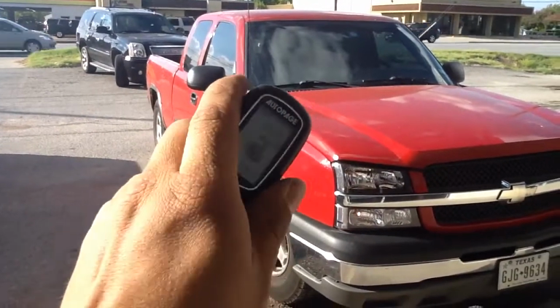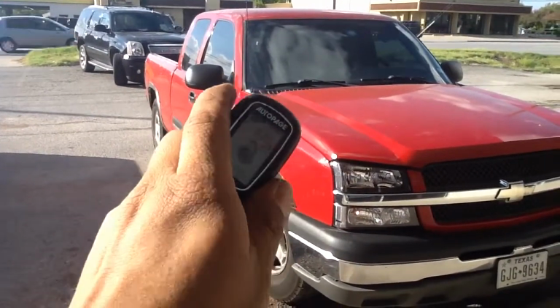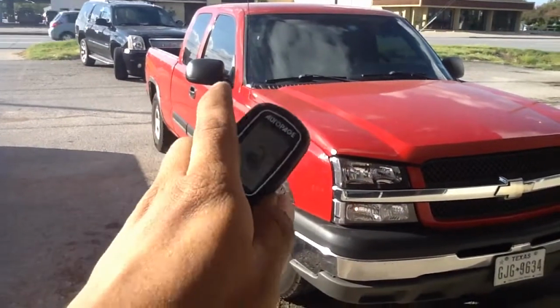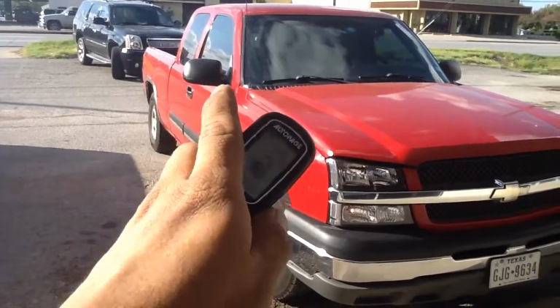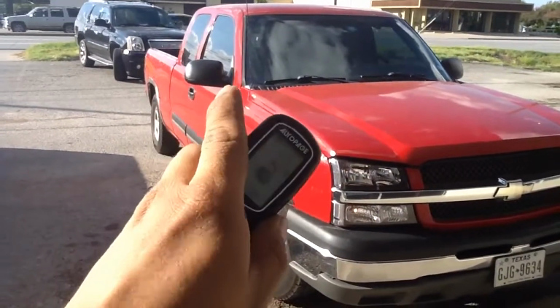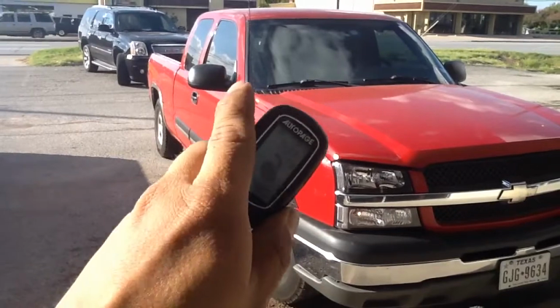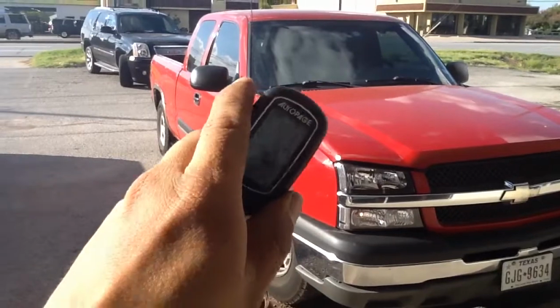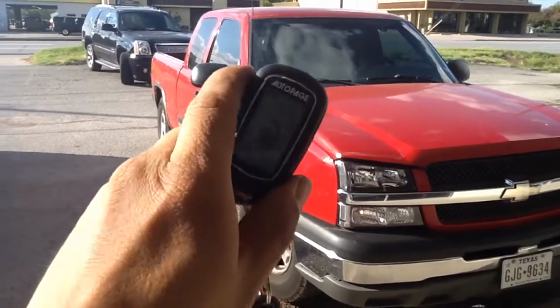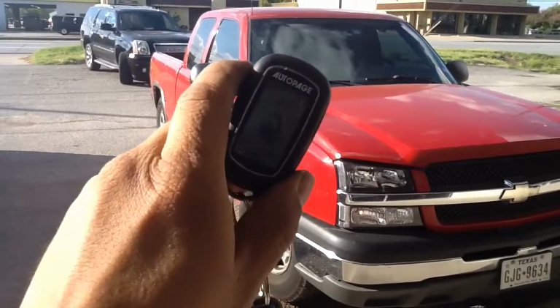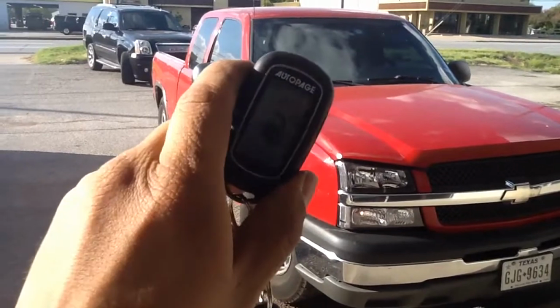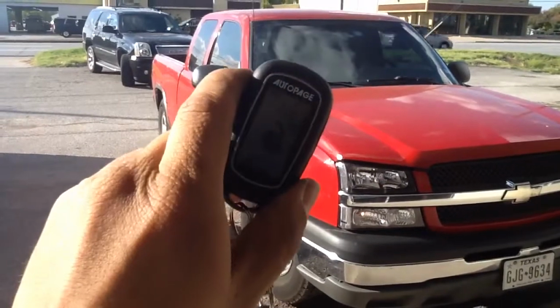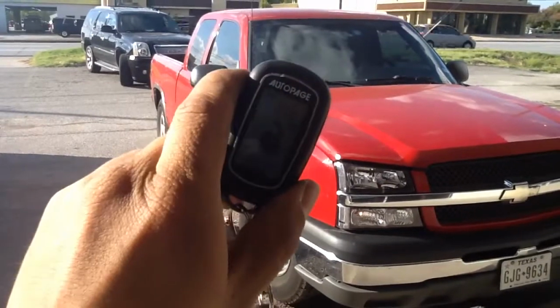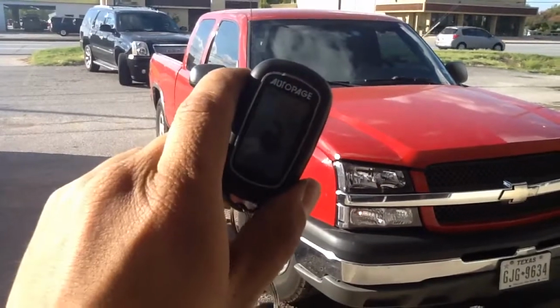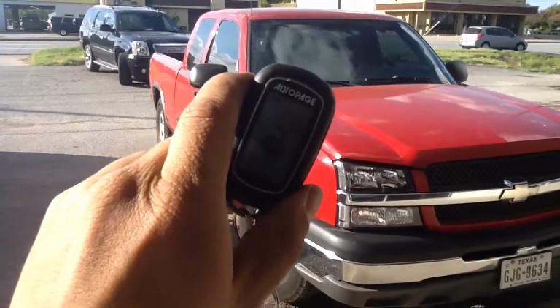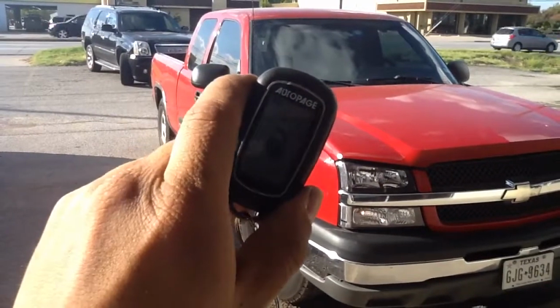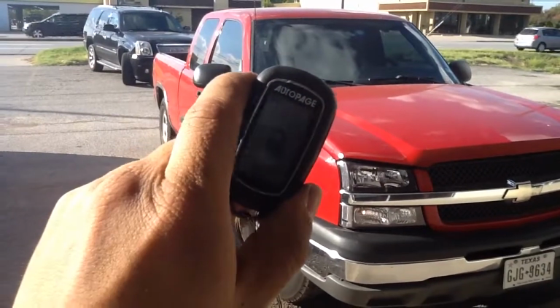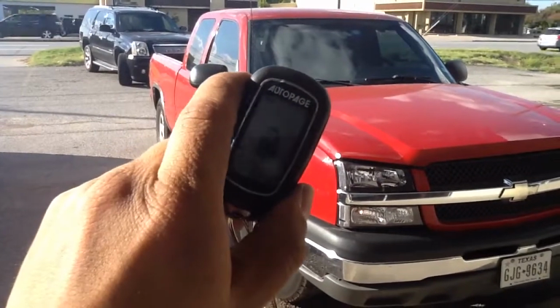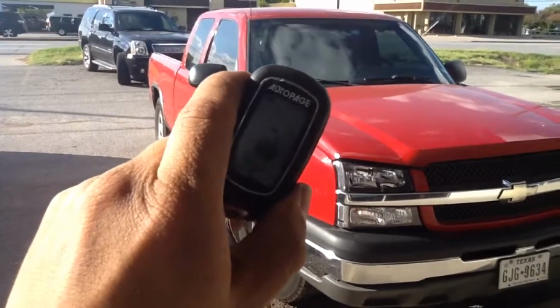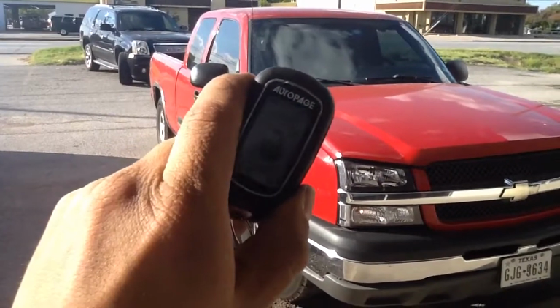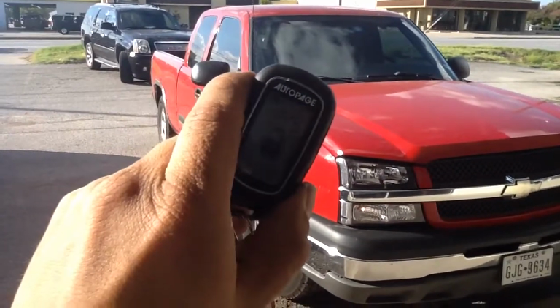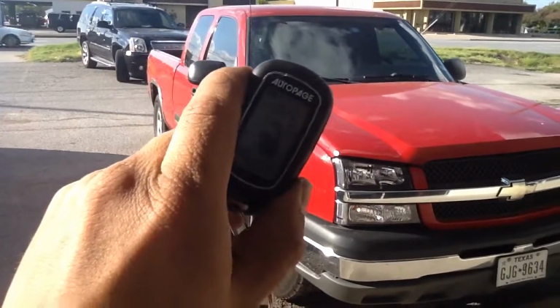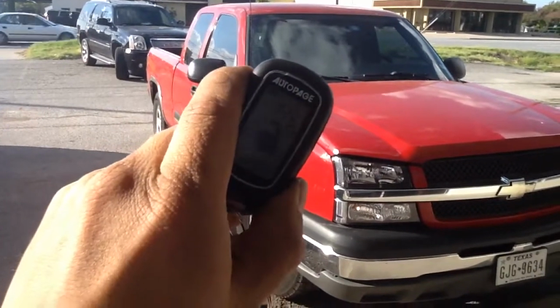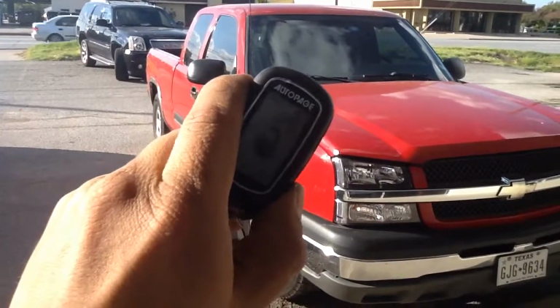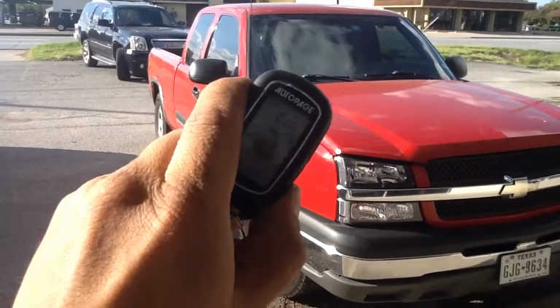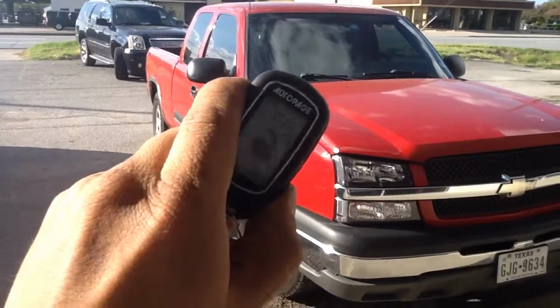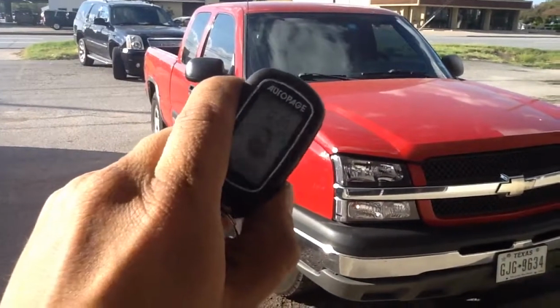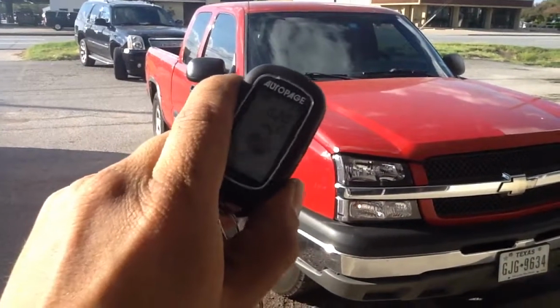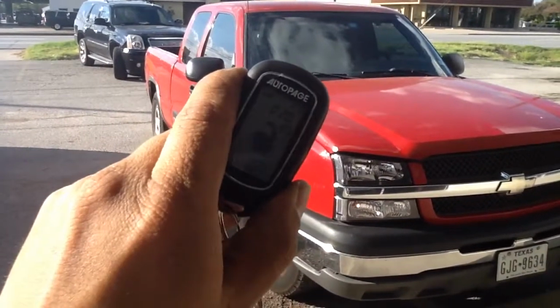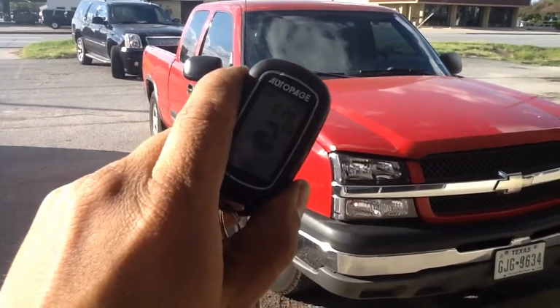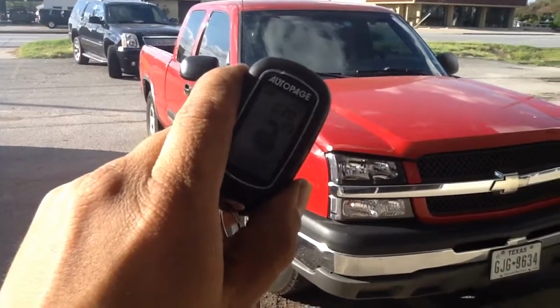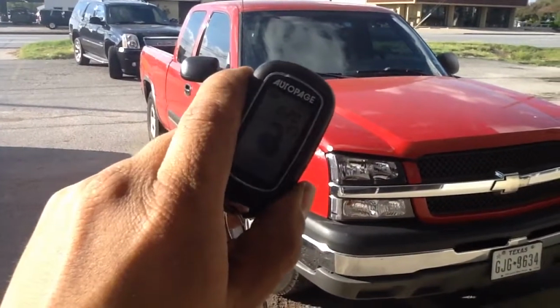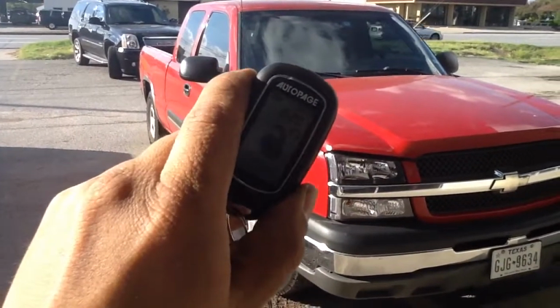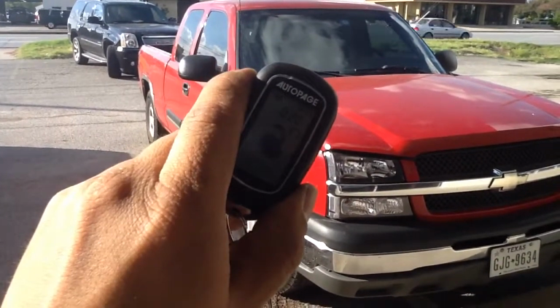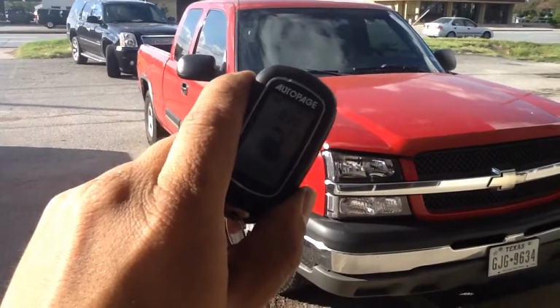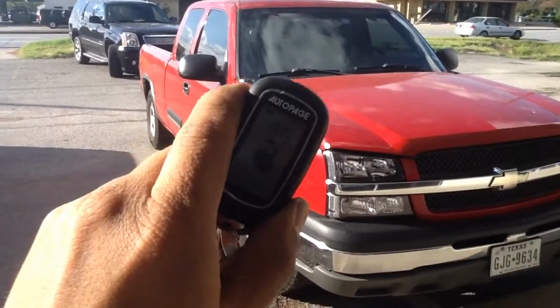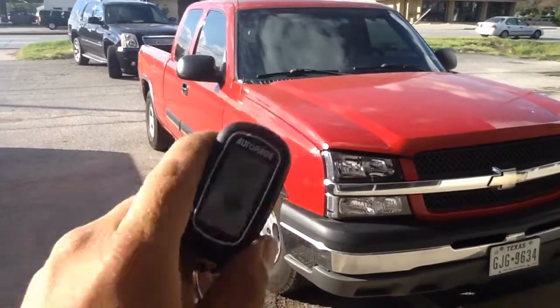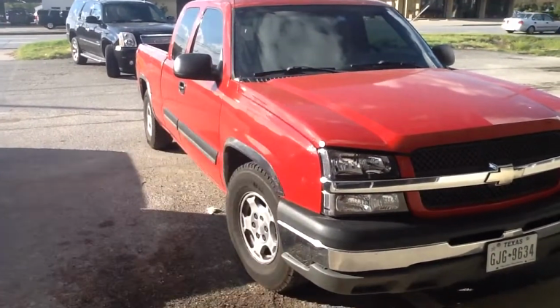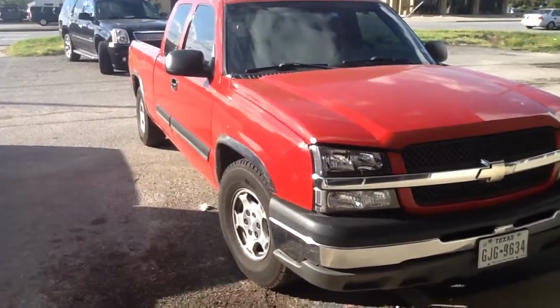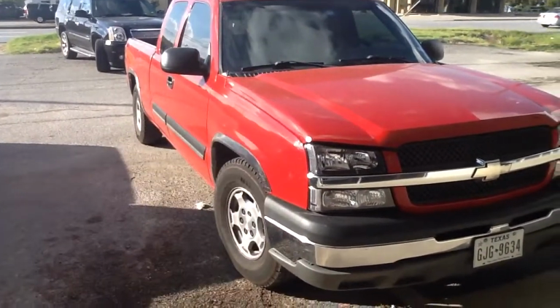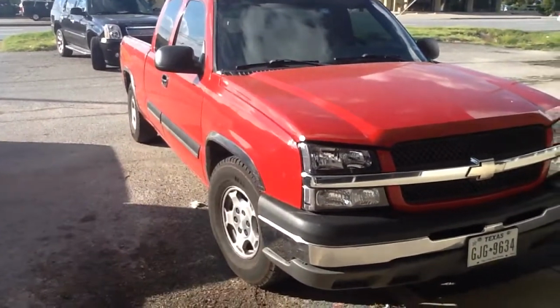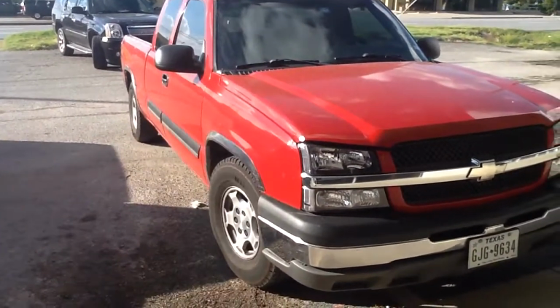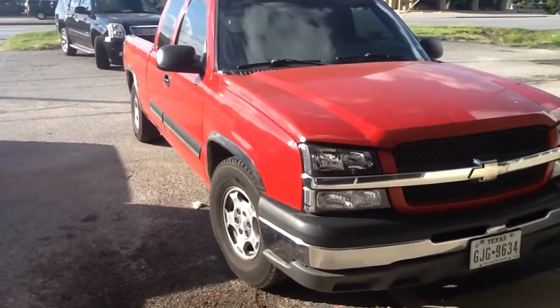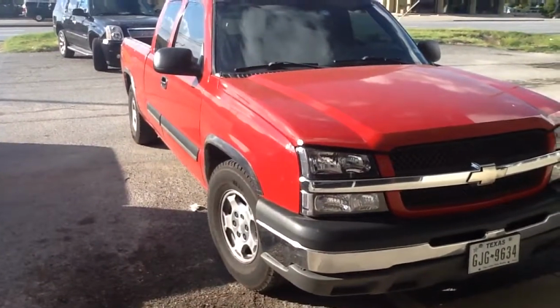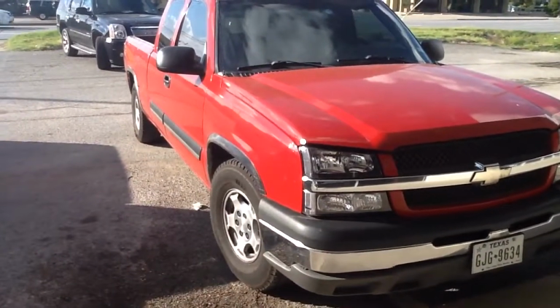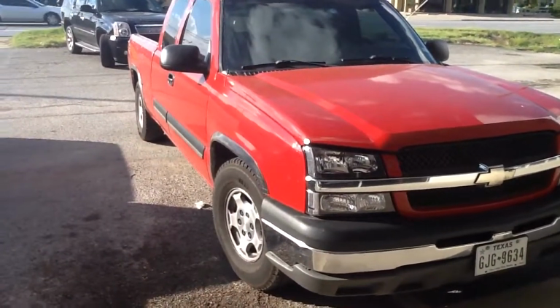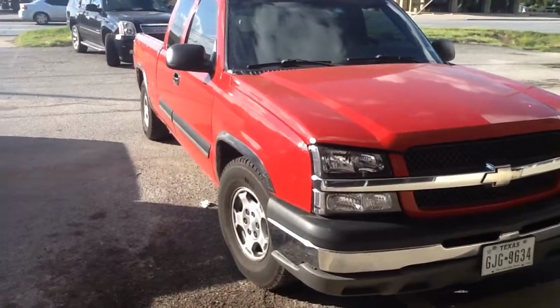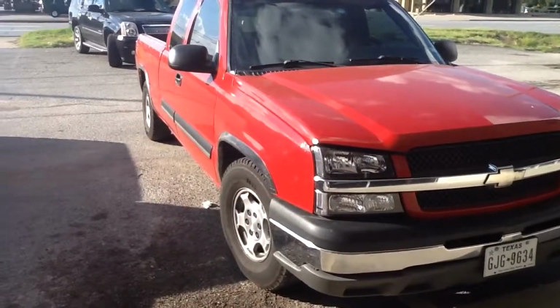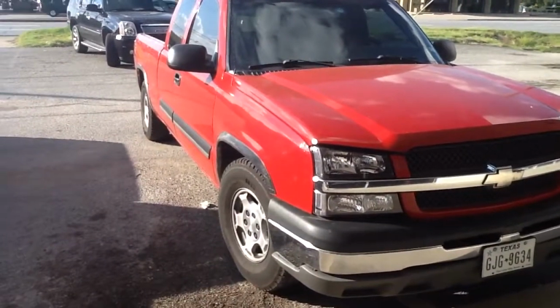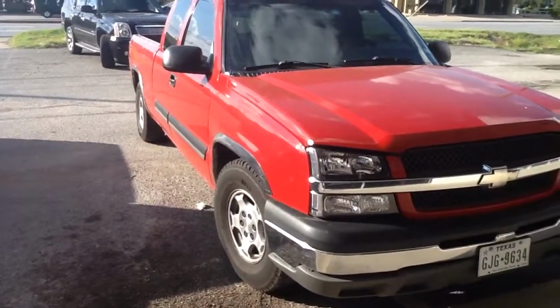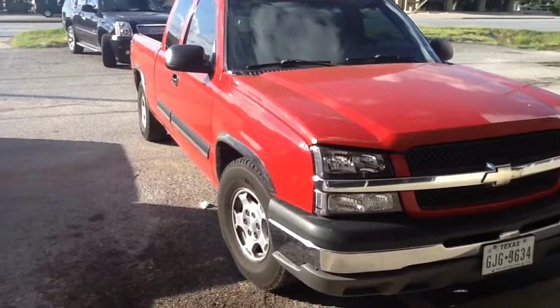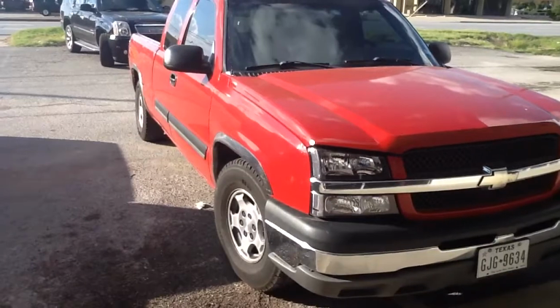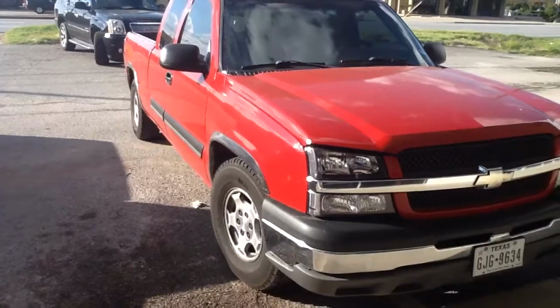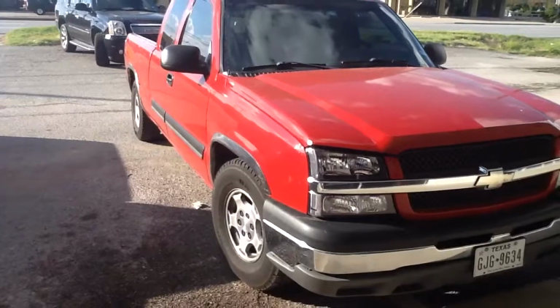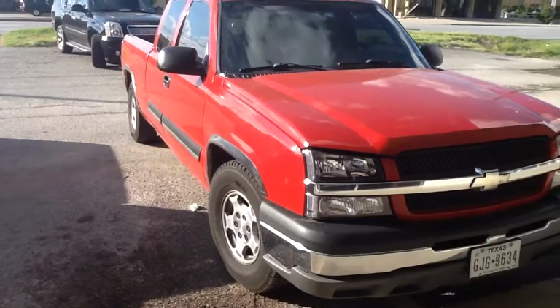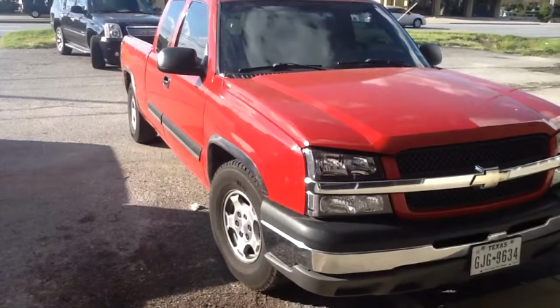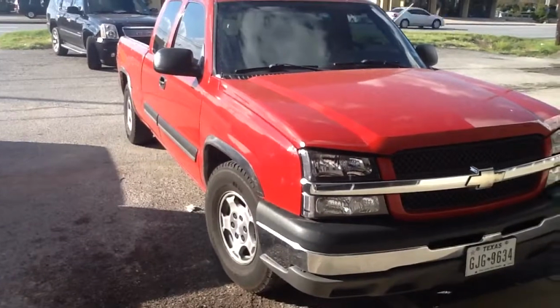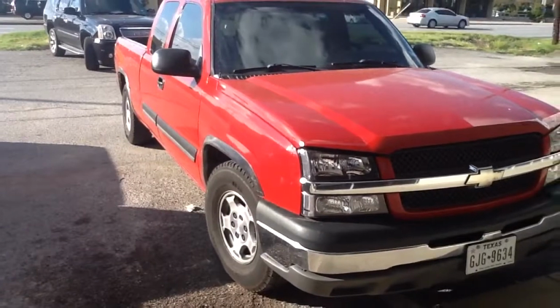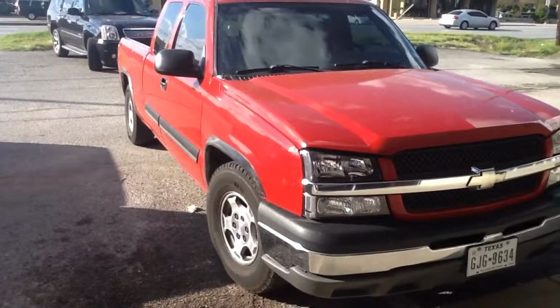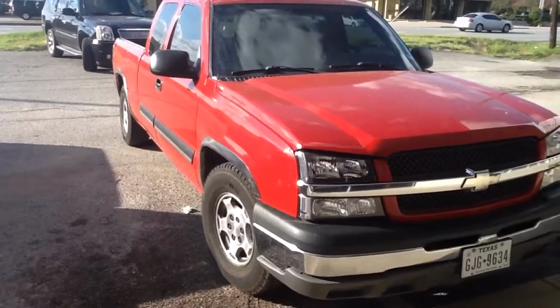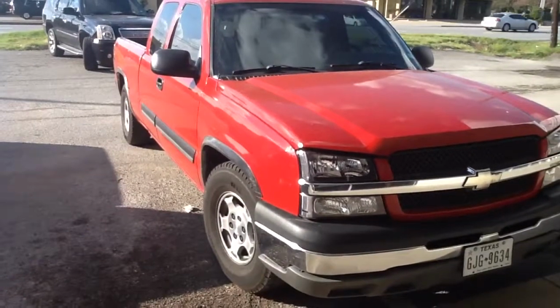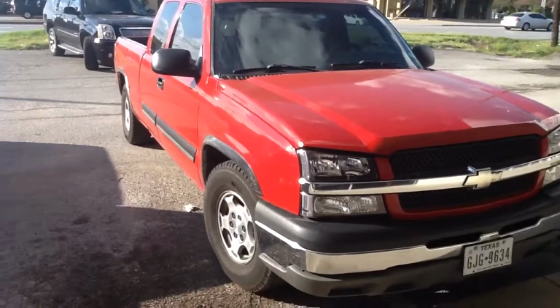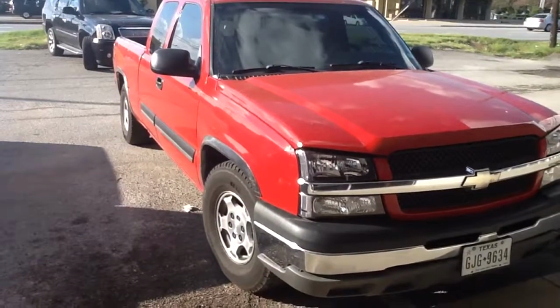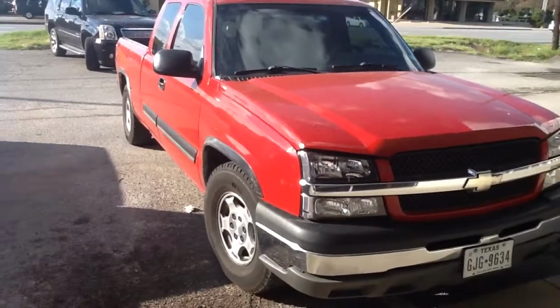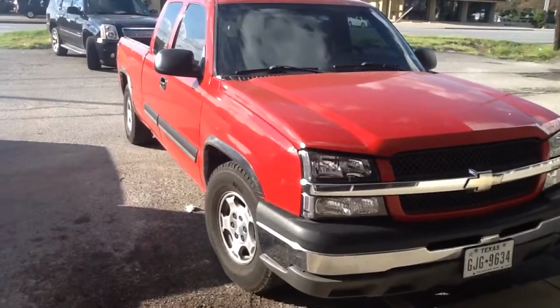We can also shut it down by remote. We'll see you guys on the next one.